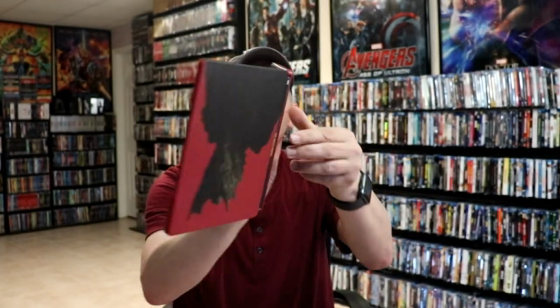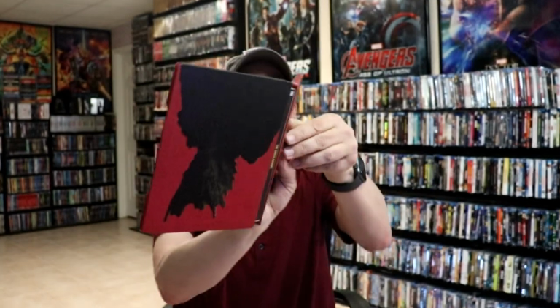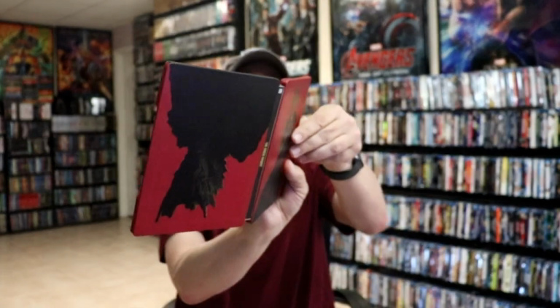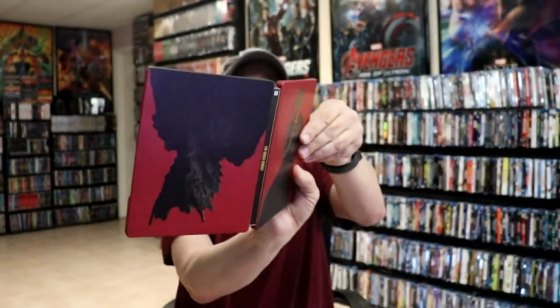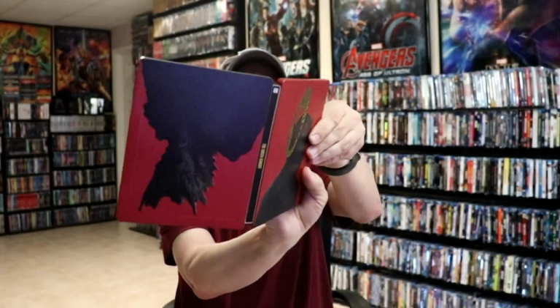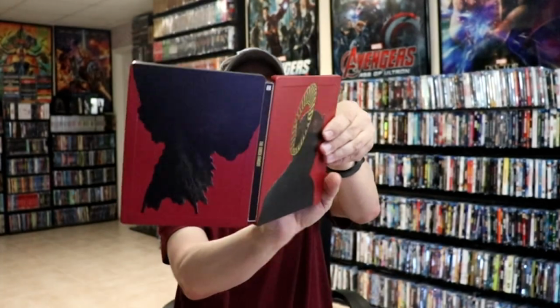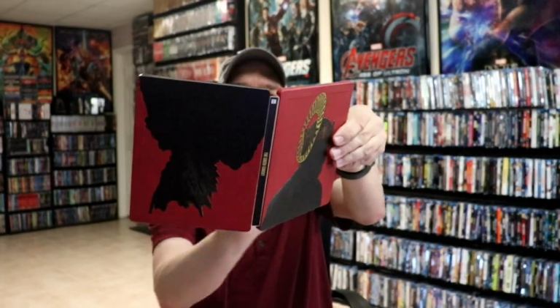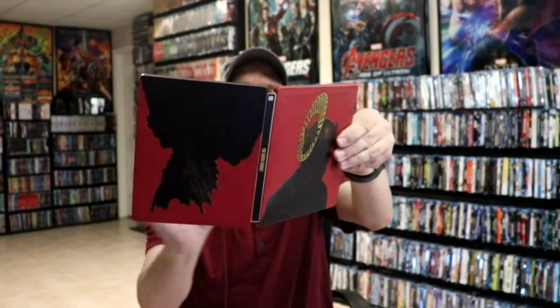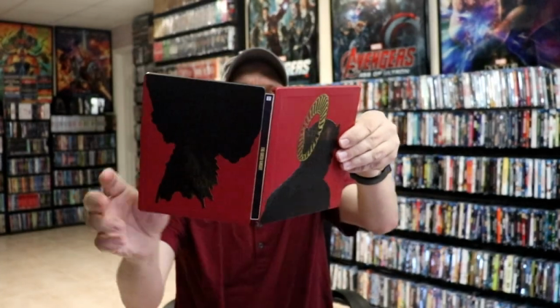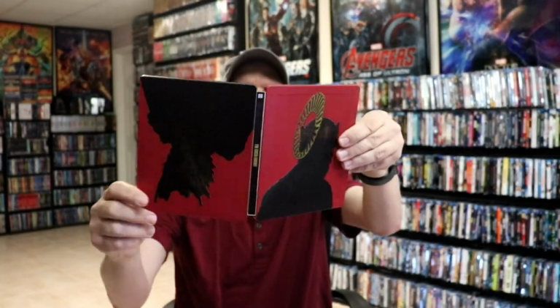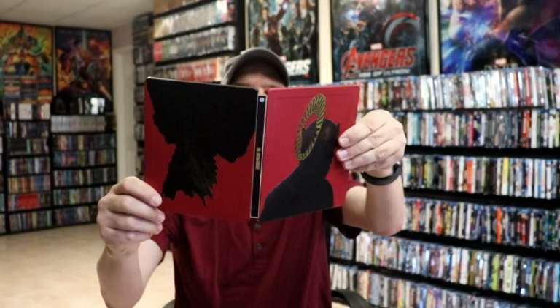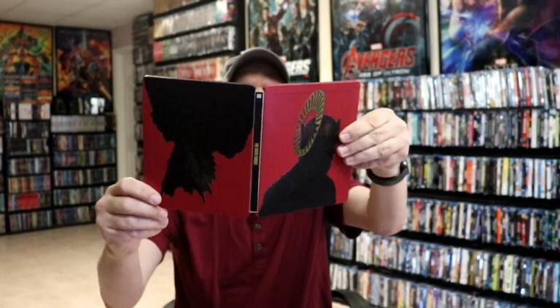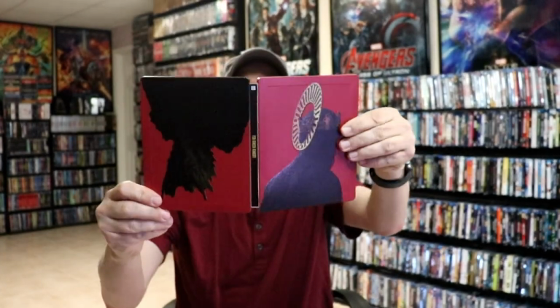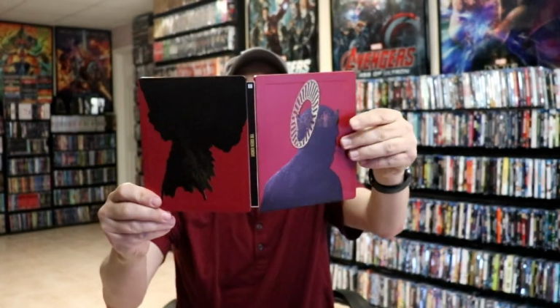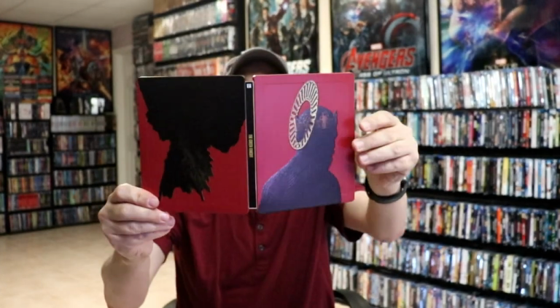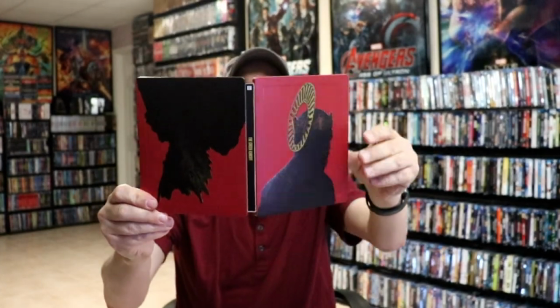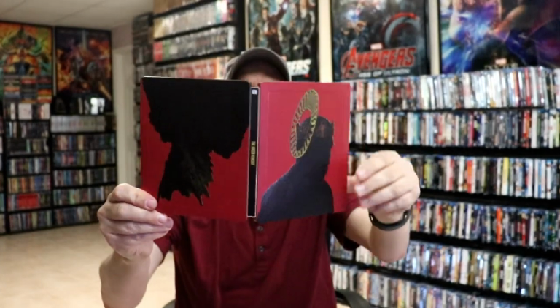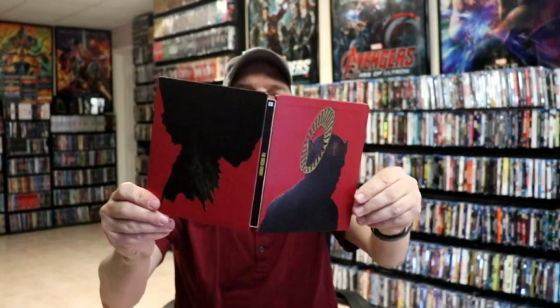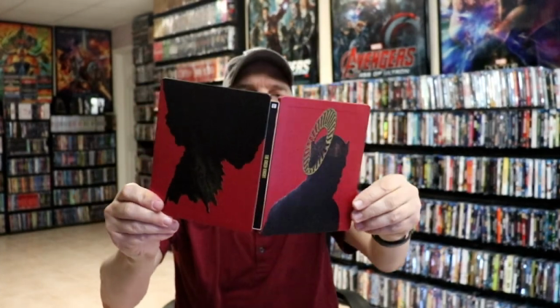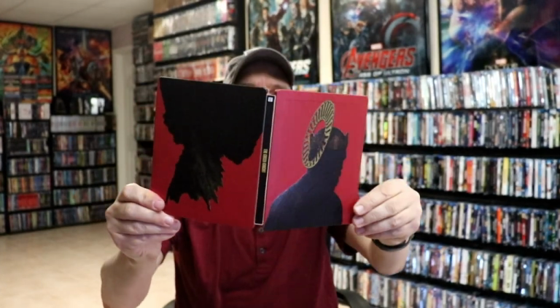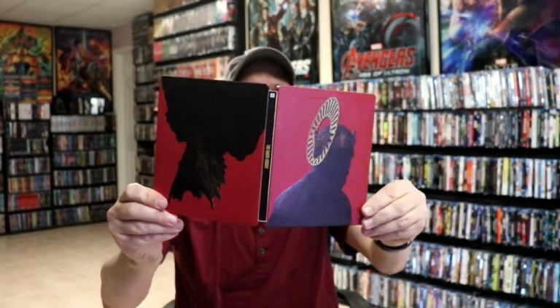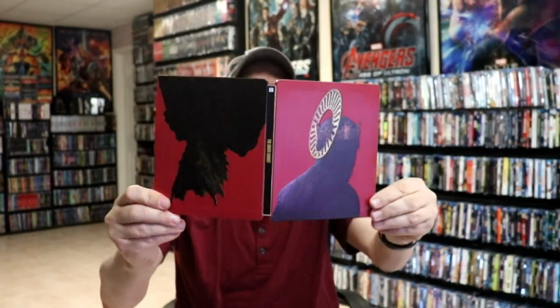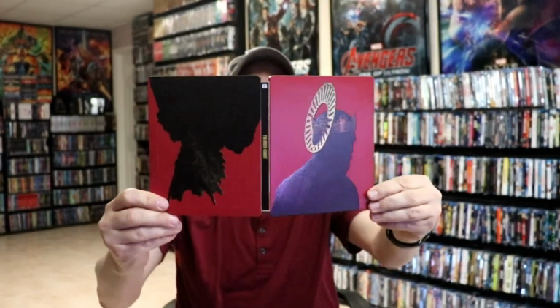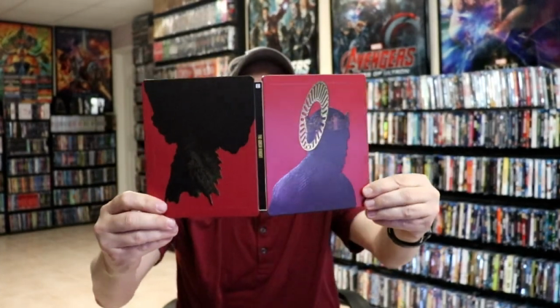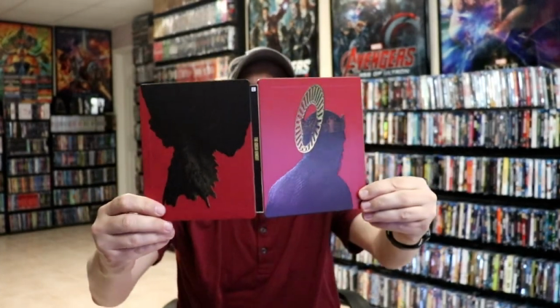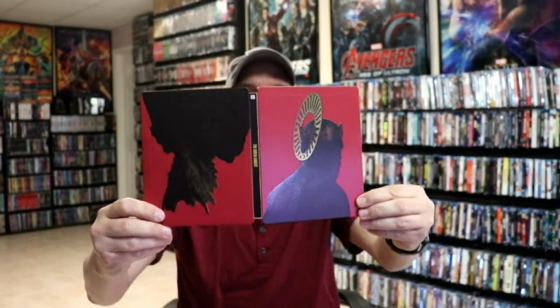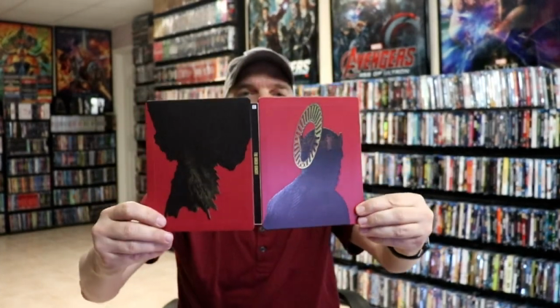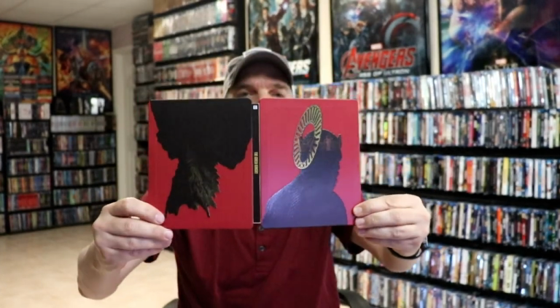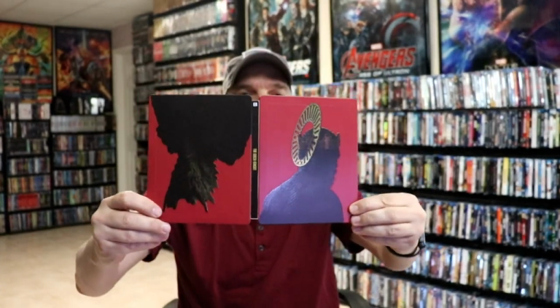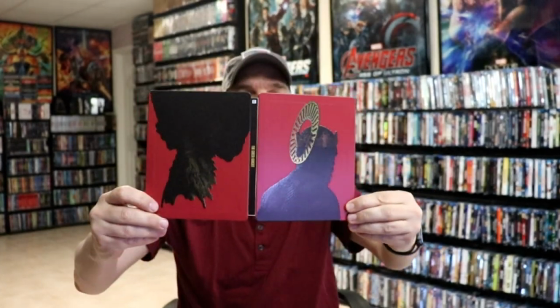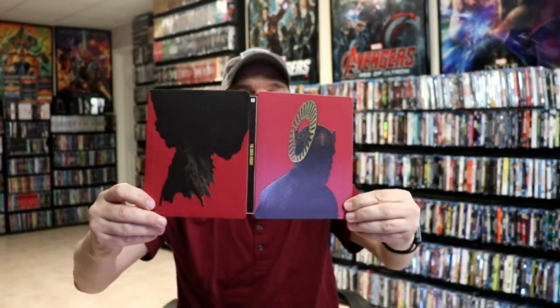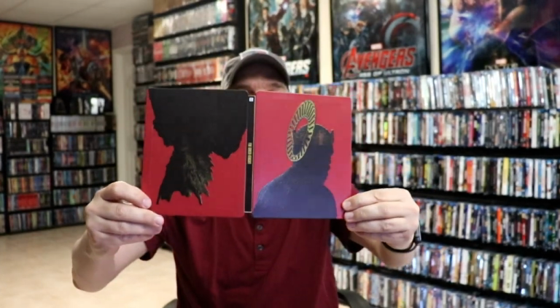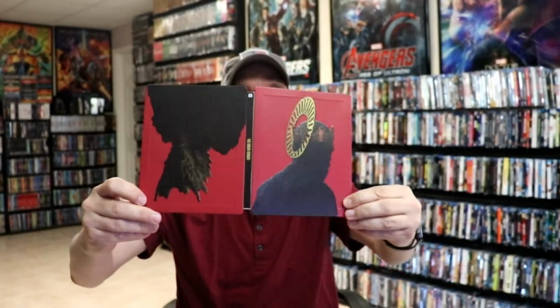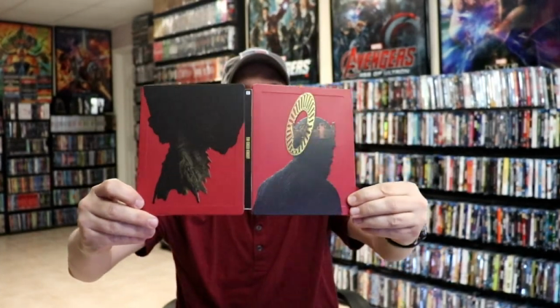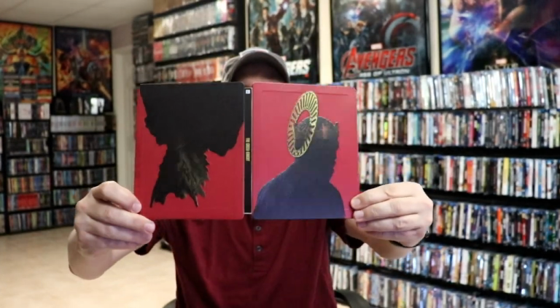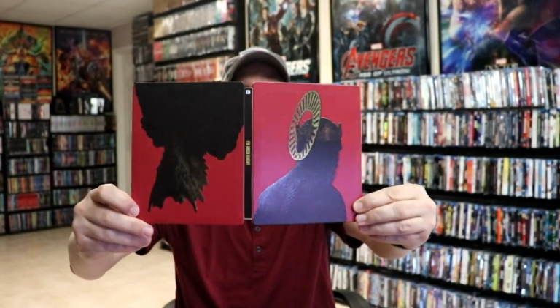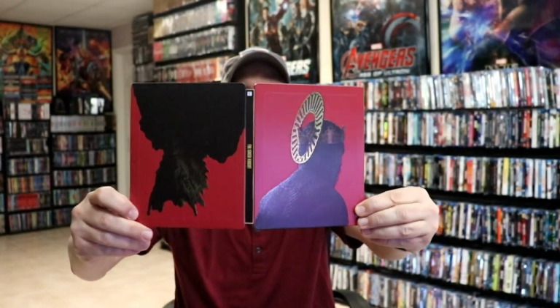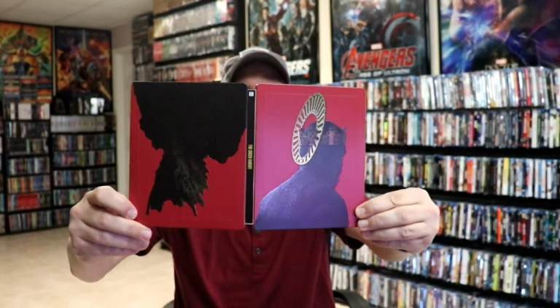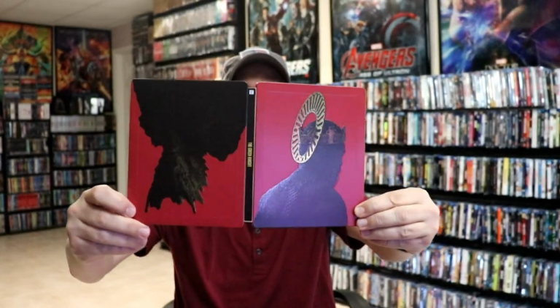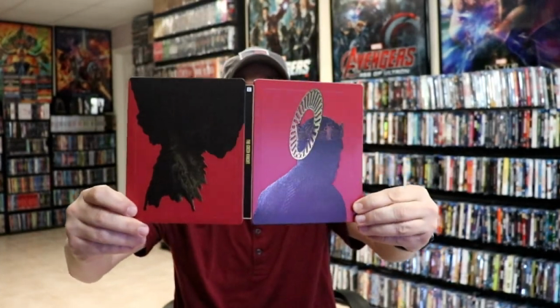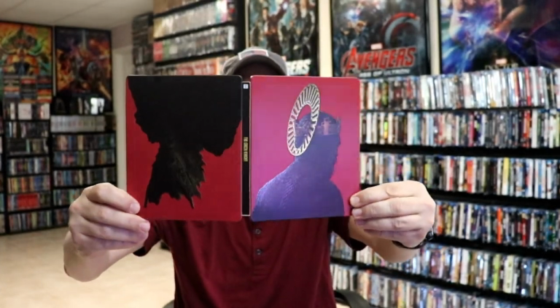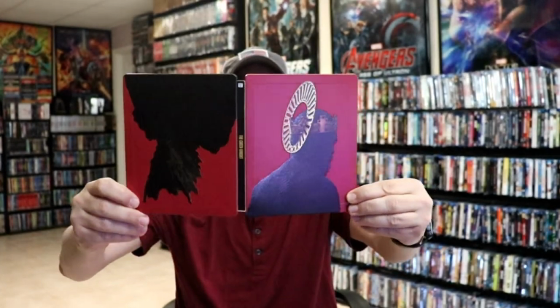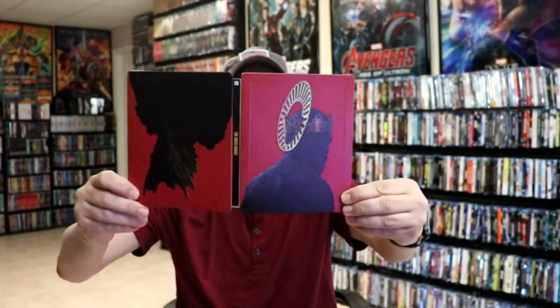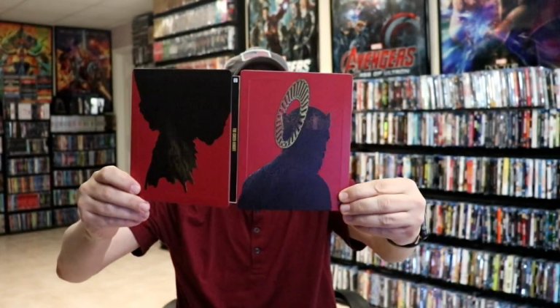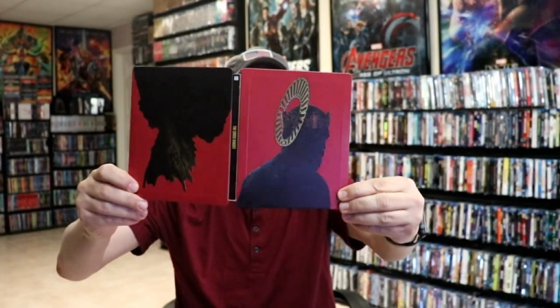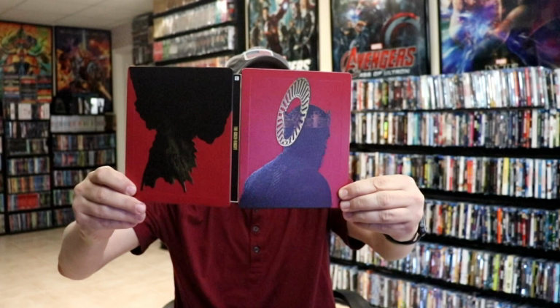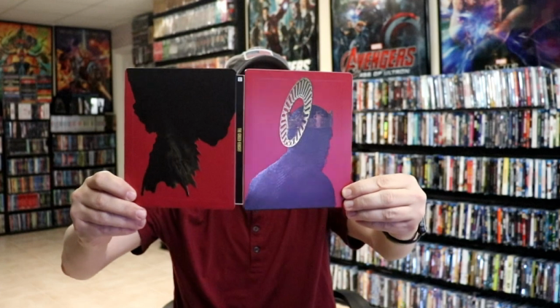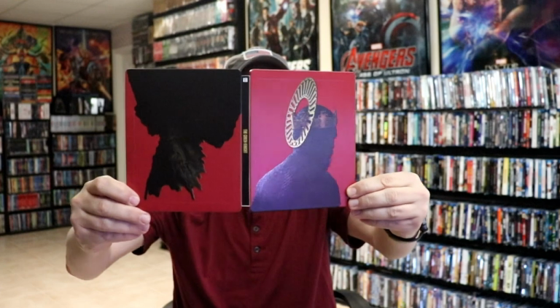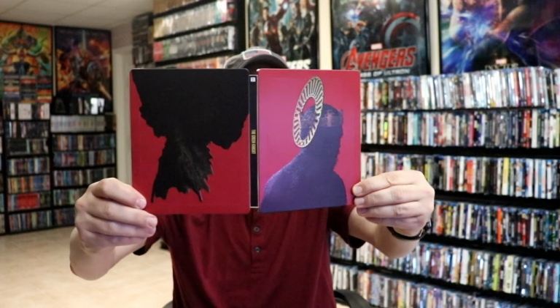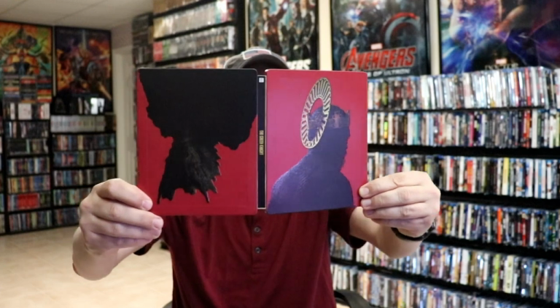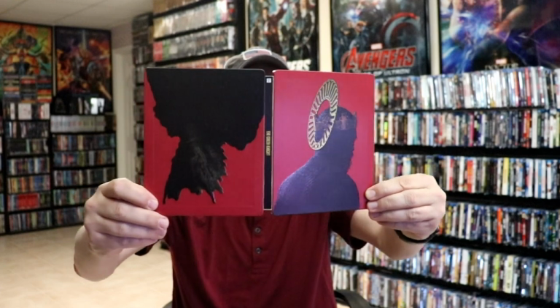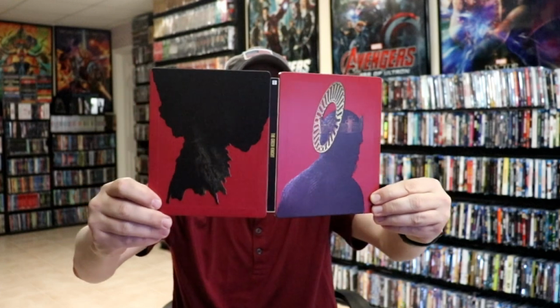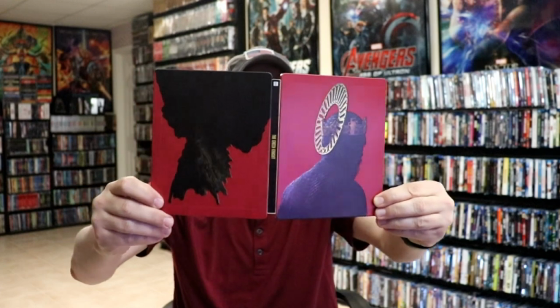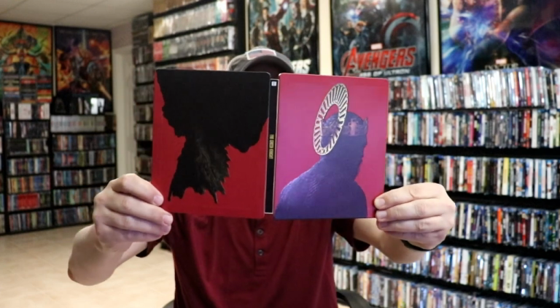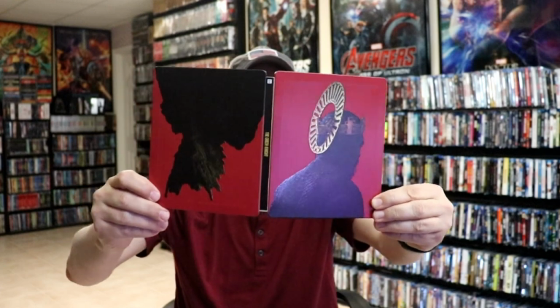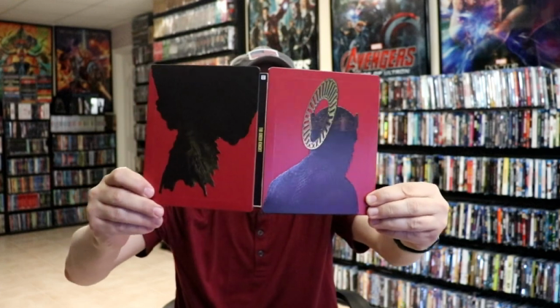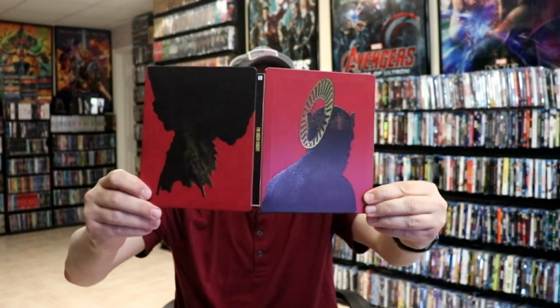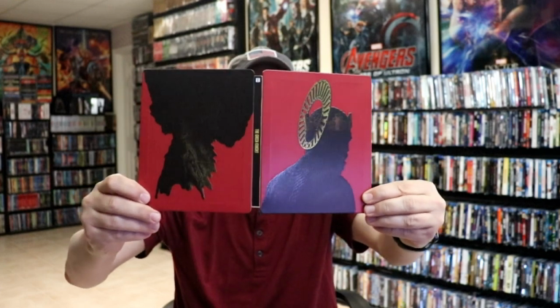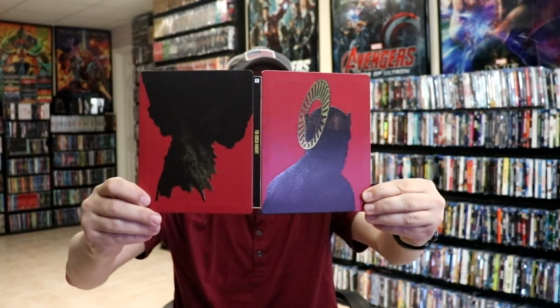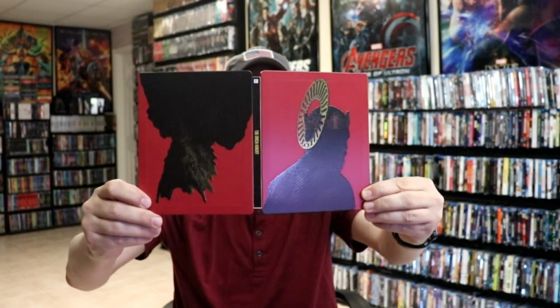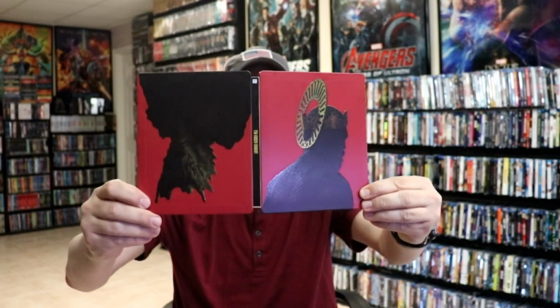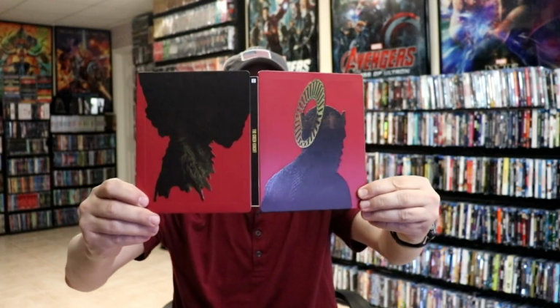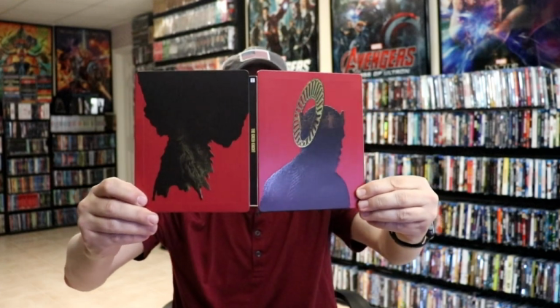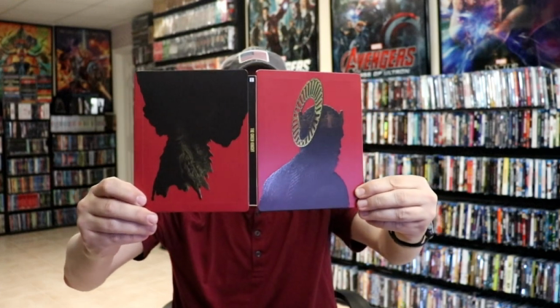But we do have some inside artwork. So it's a nice-looking Steelbook. I'm not a big fan of the way that it flips, but overall it's a really nice-looking Steelbook.